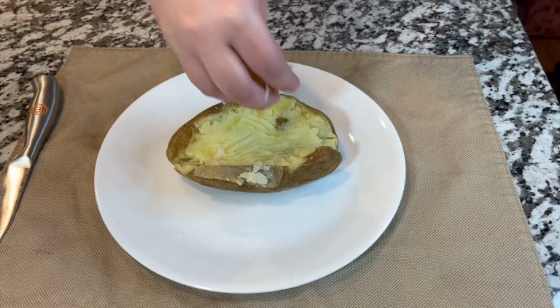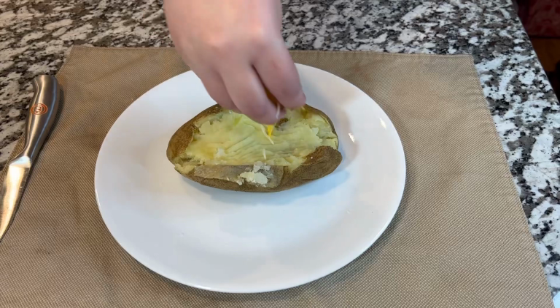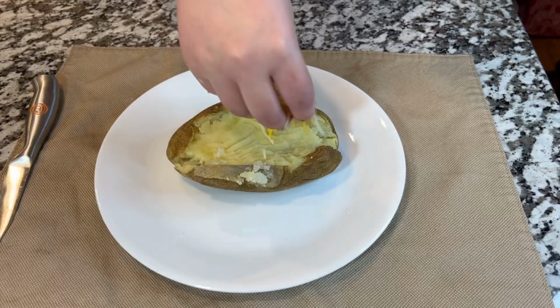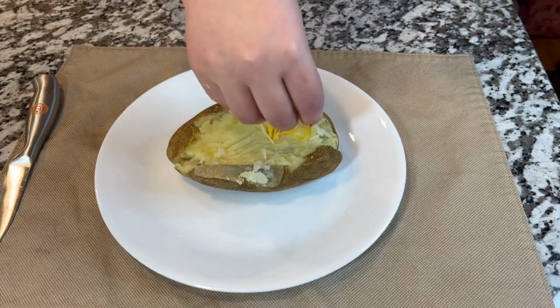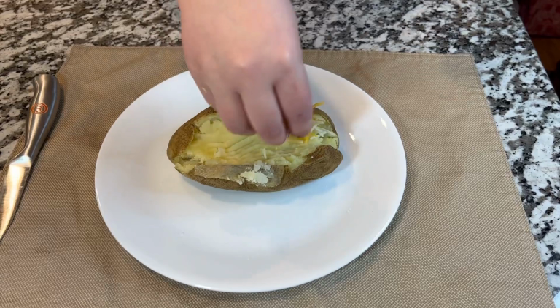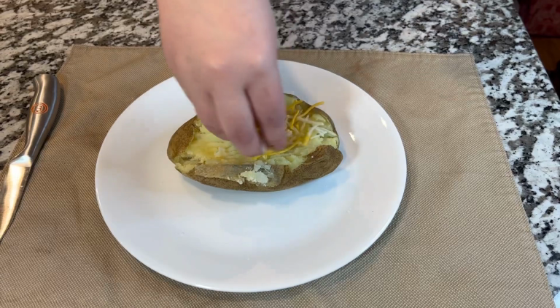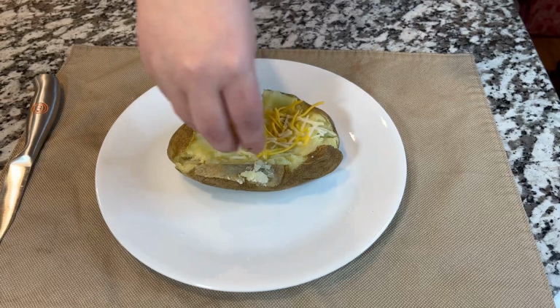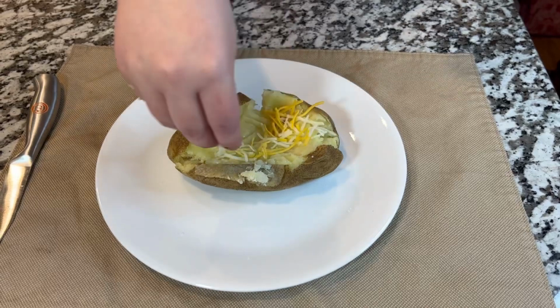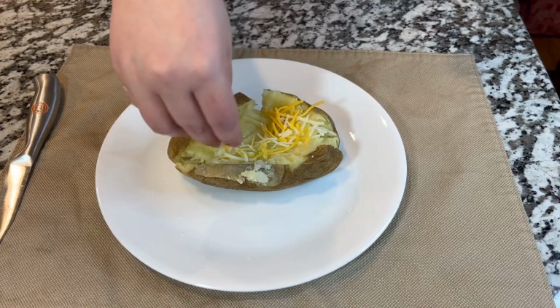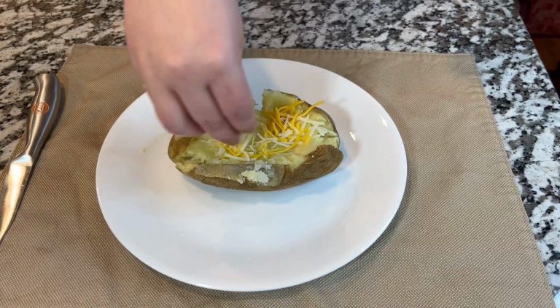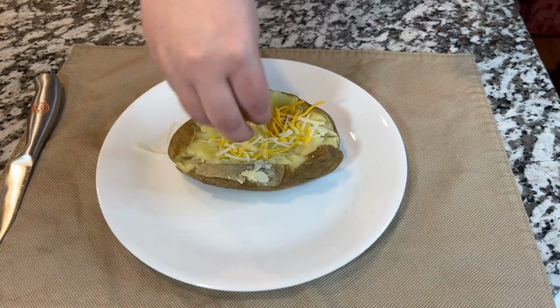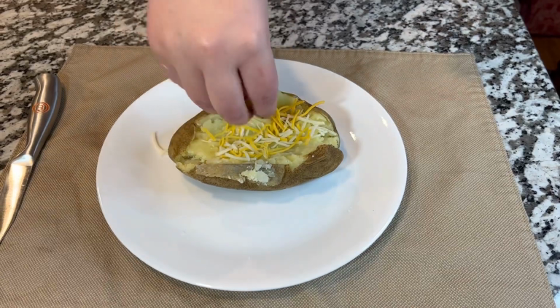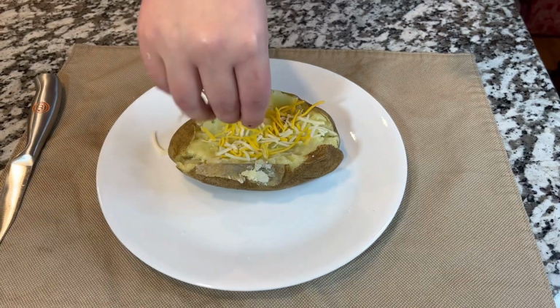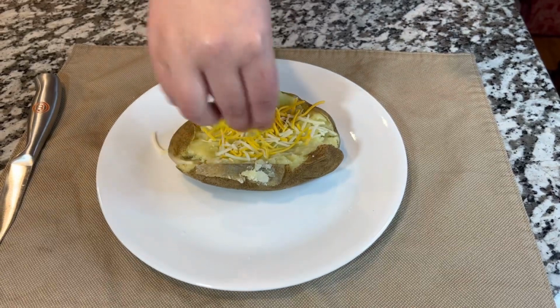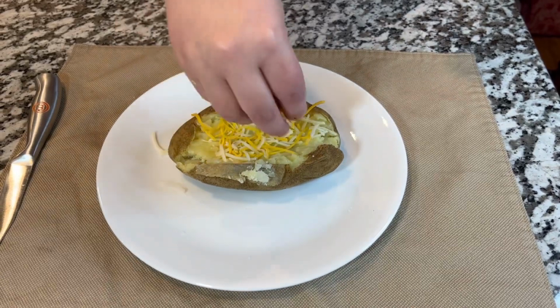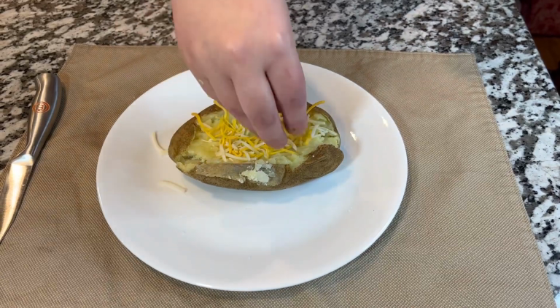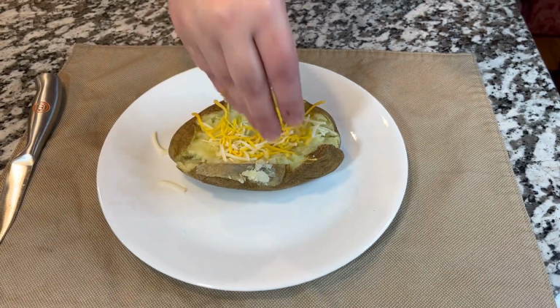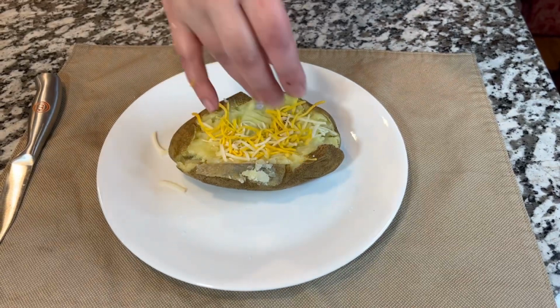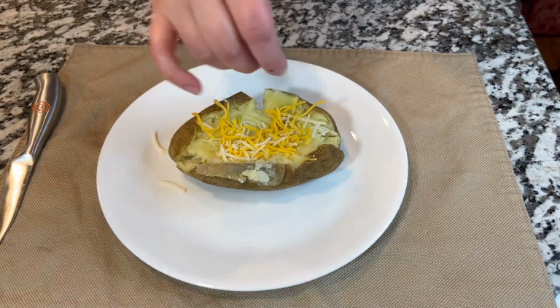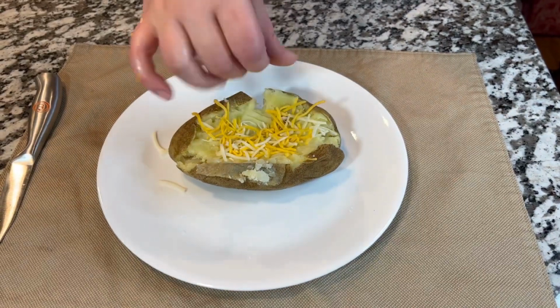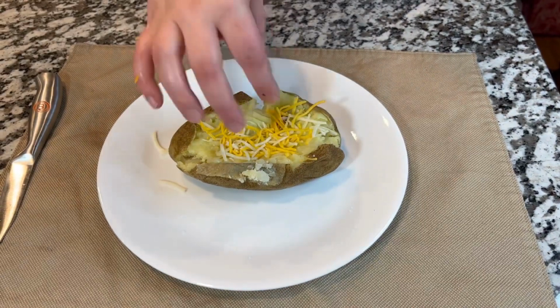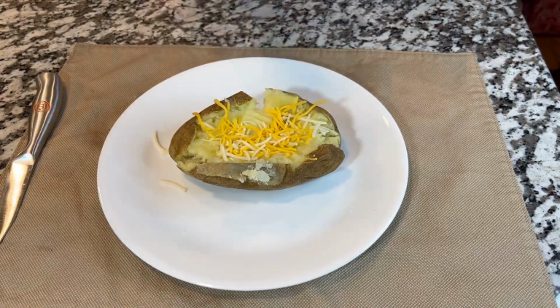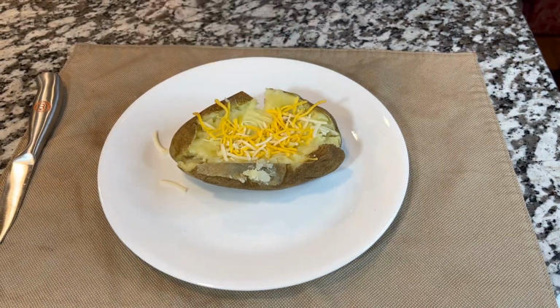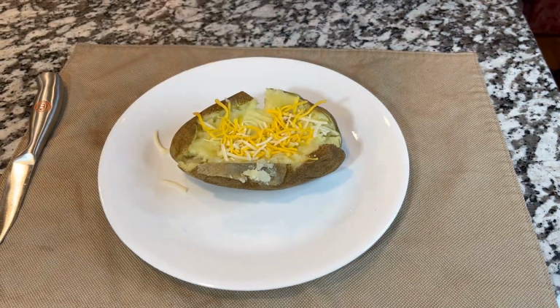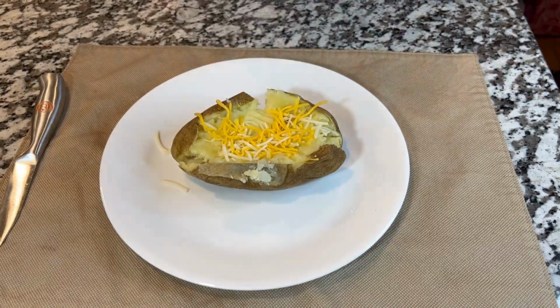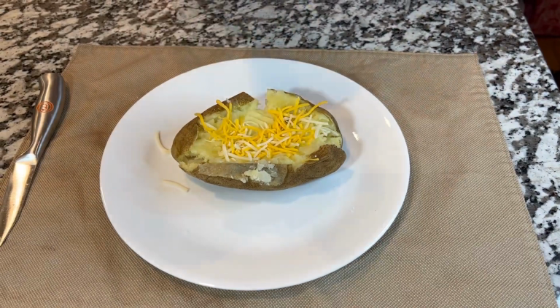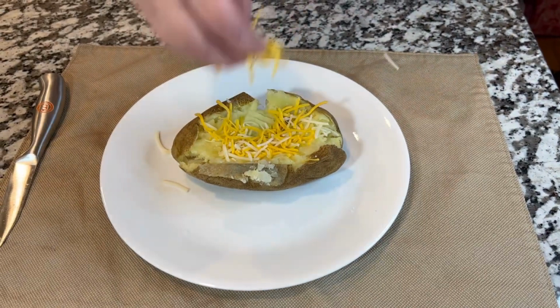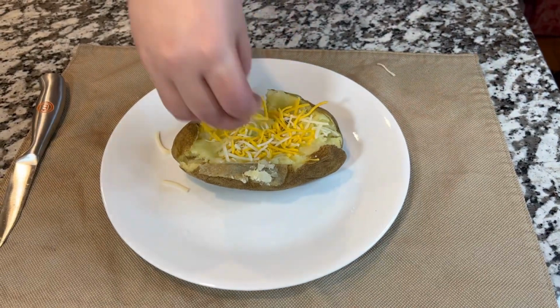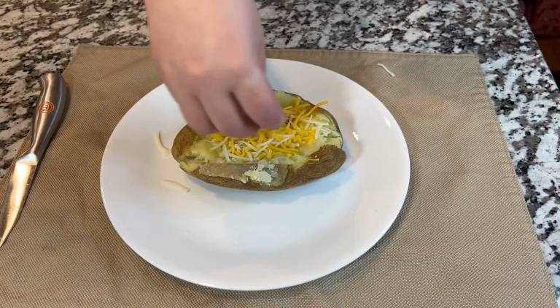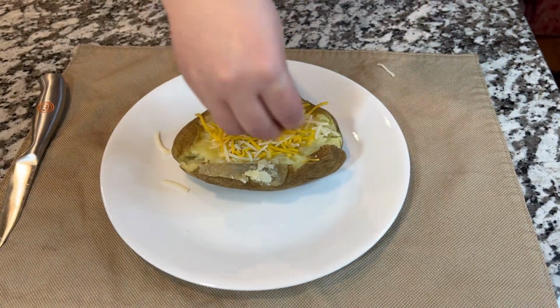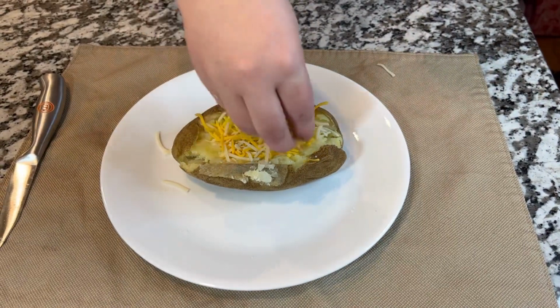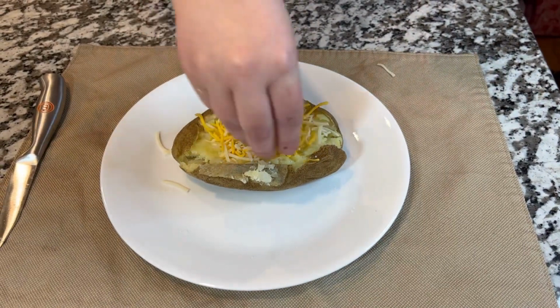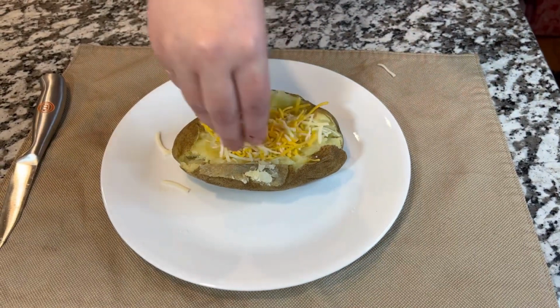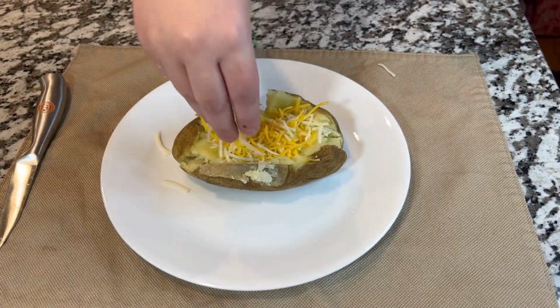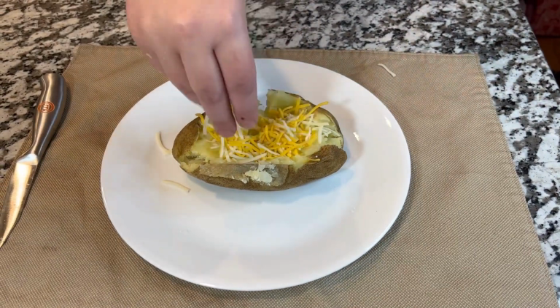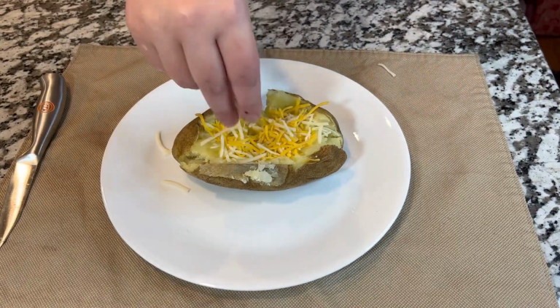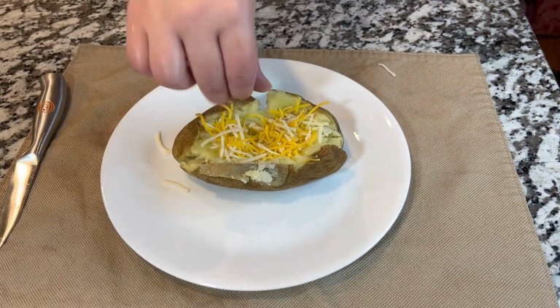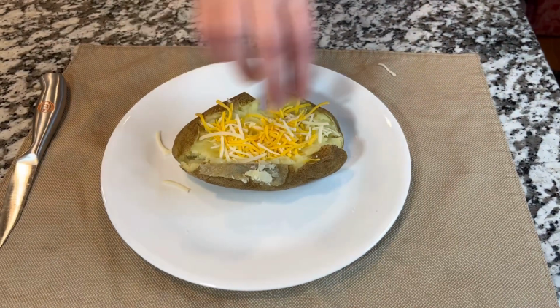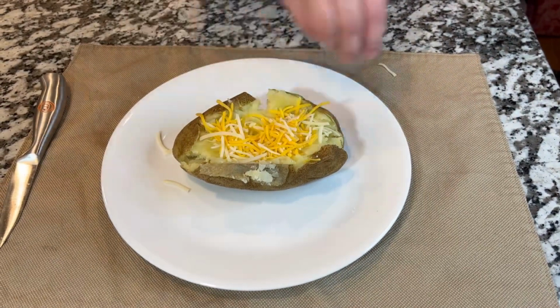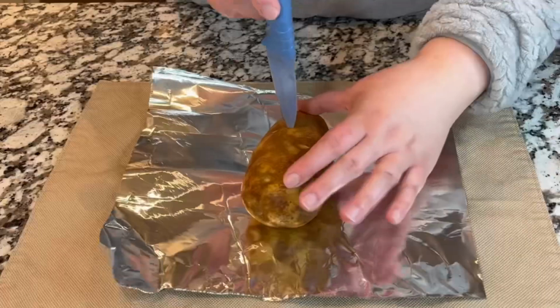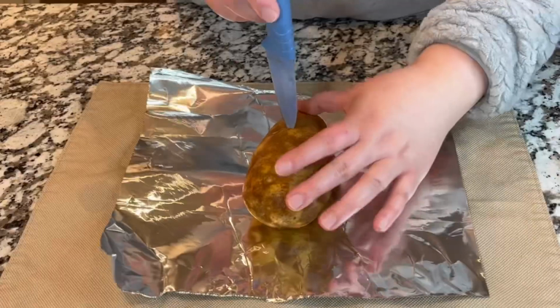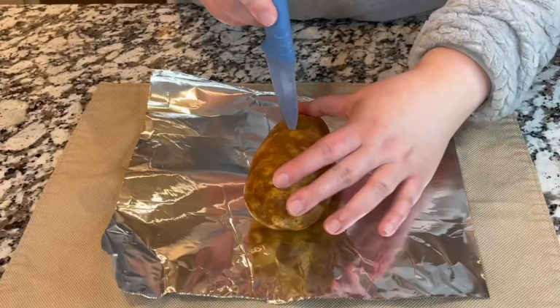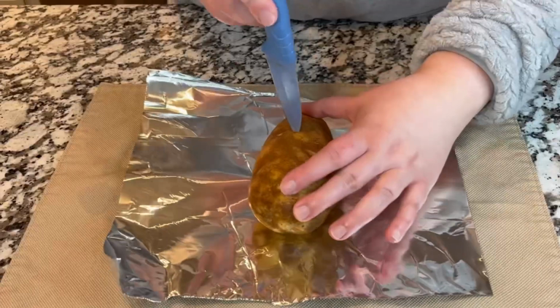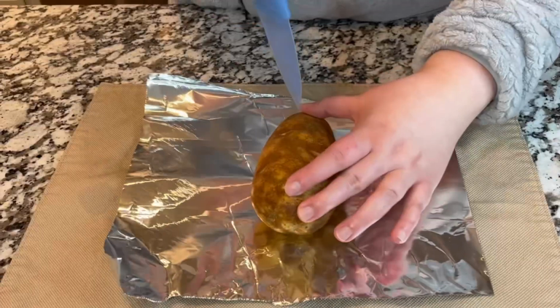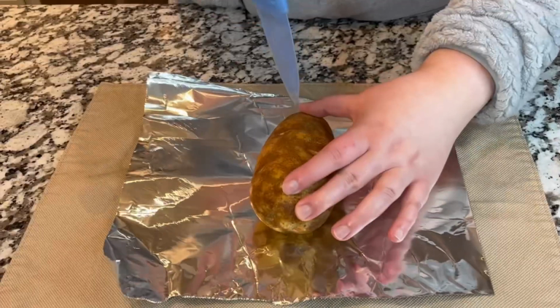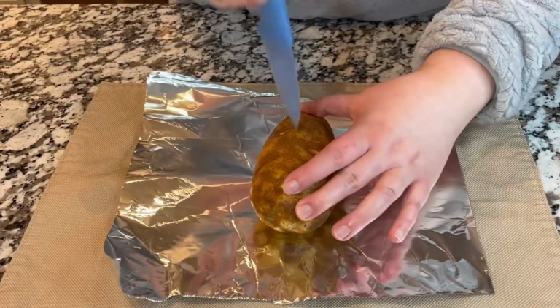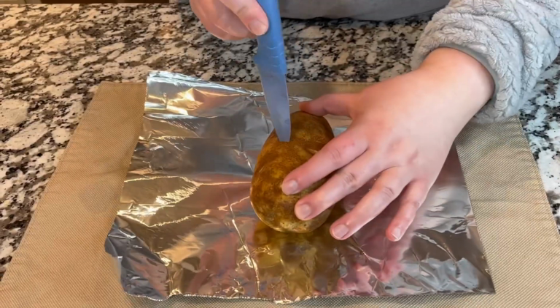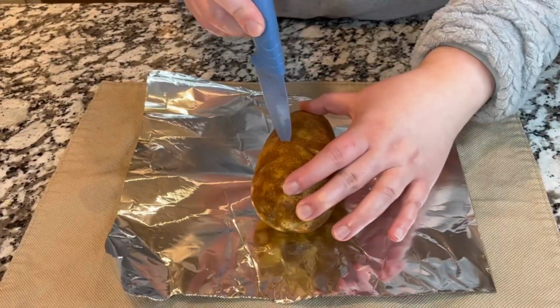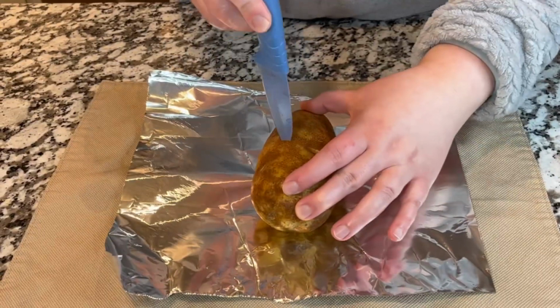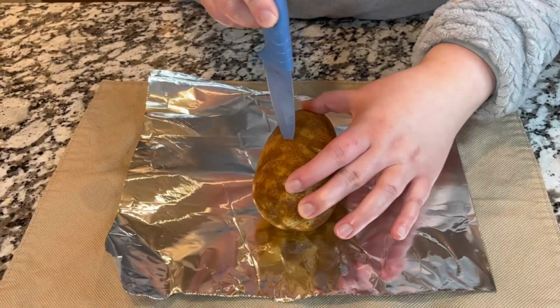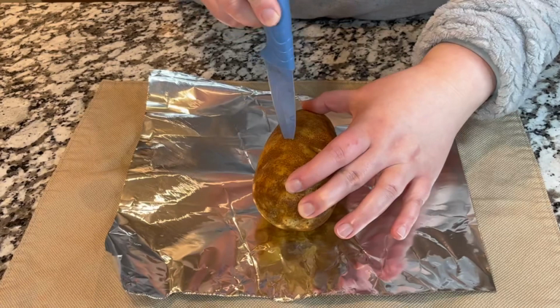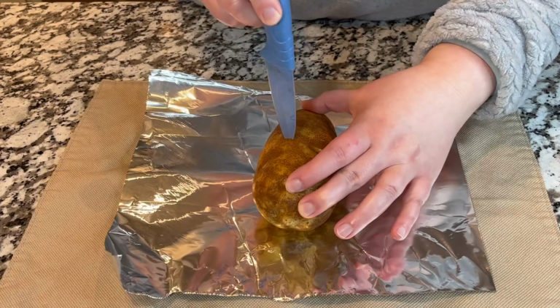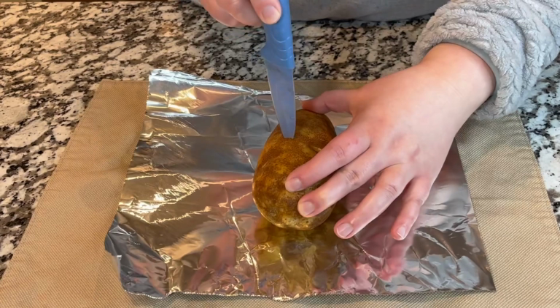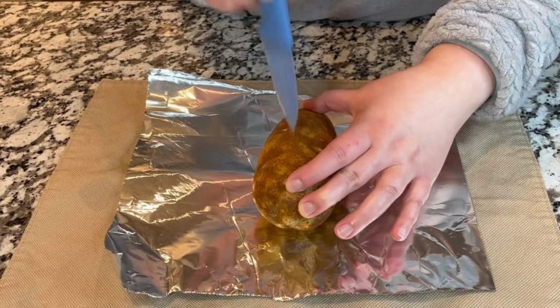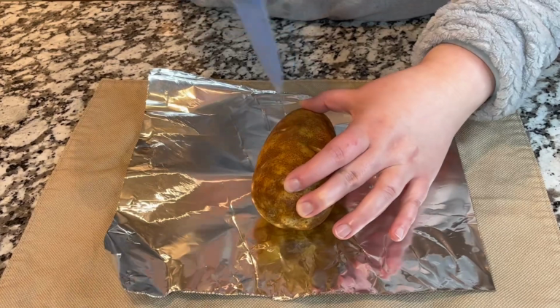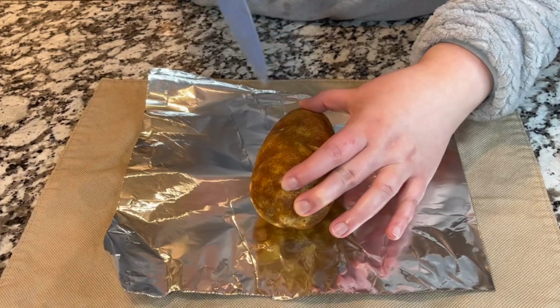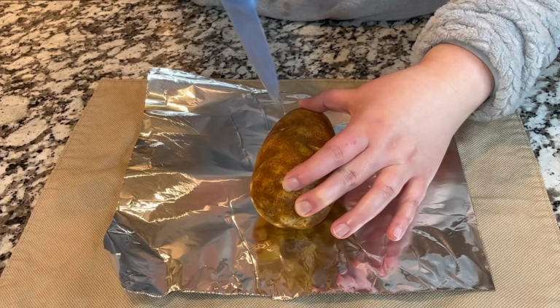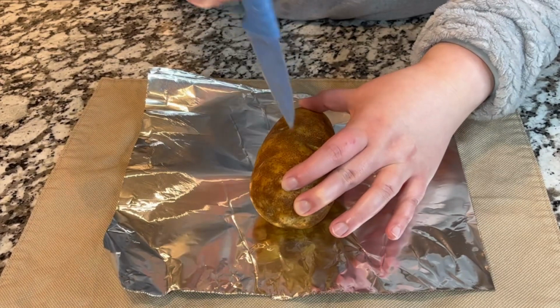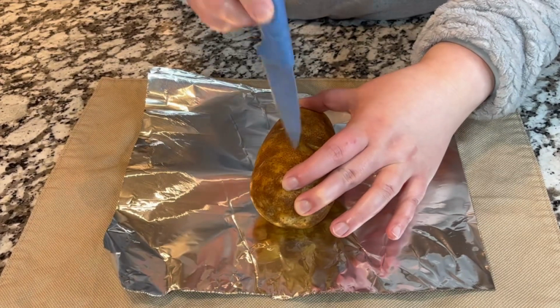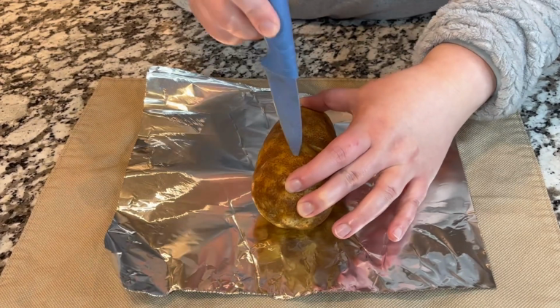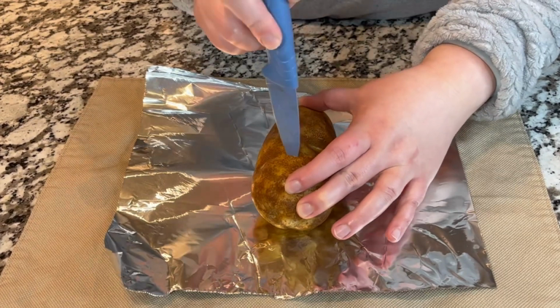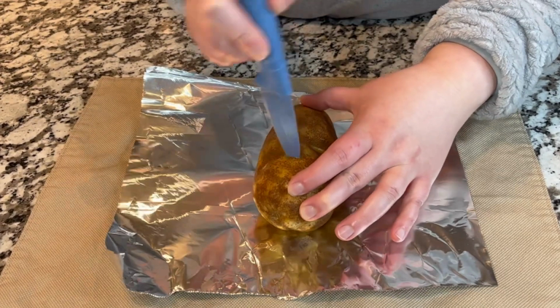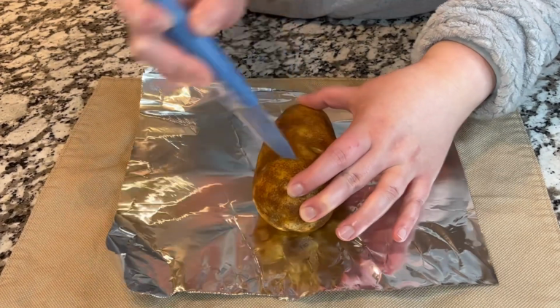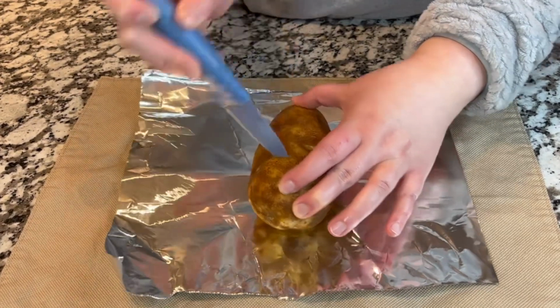On today's episode, we are going to be showing you how to make loaded baked potato. Don't forget that this video will also have a Spanish version.